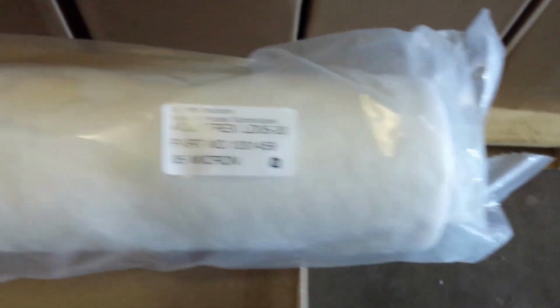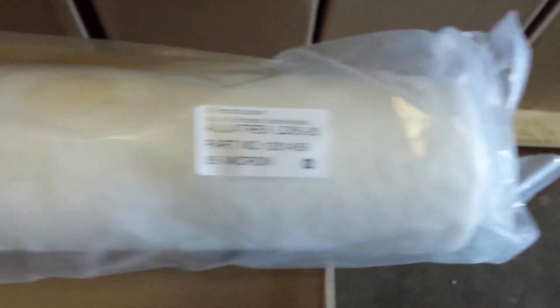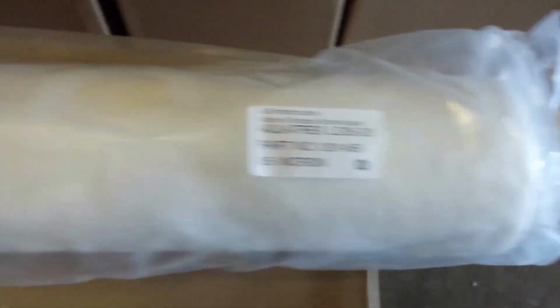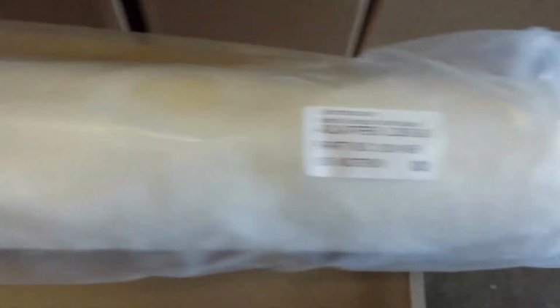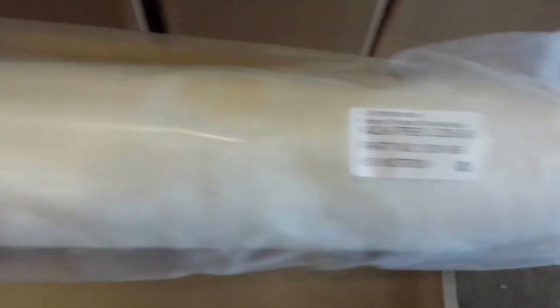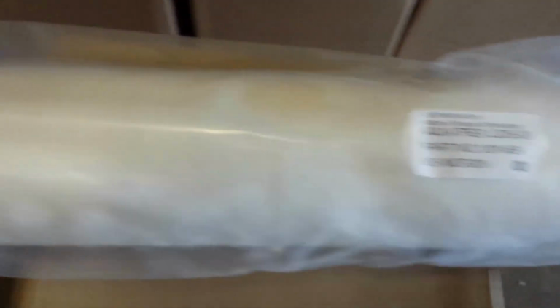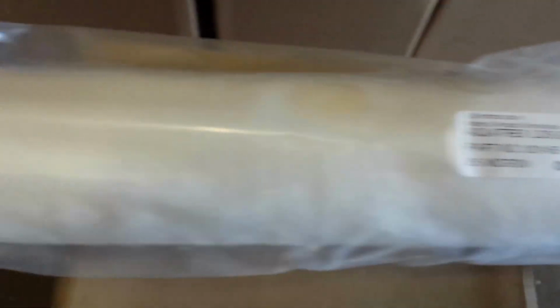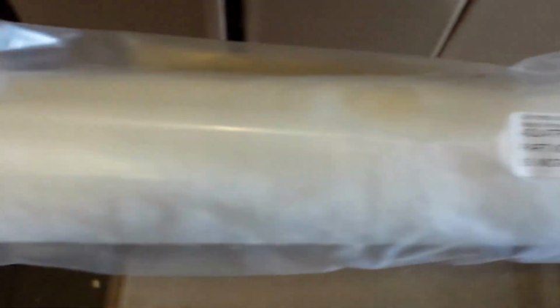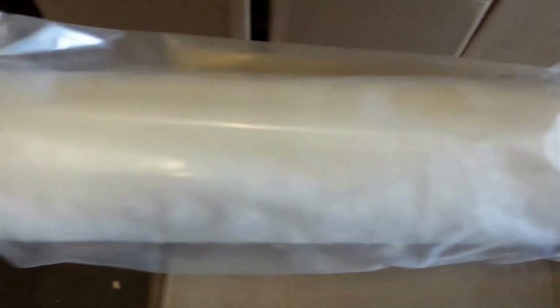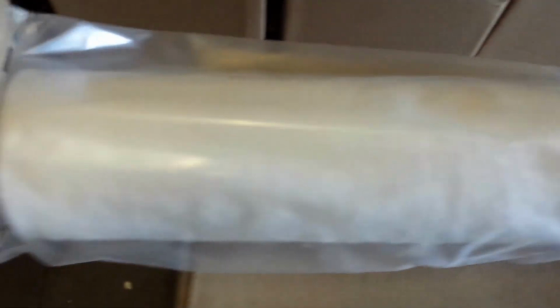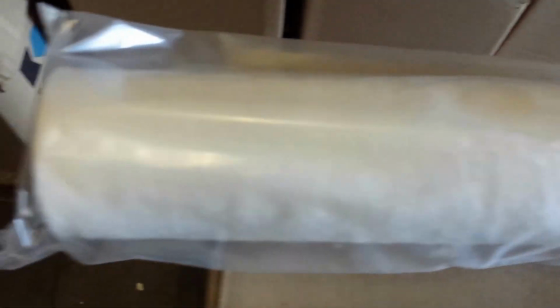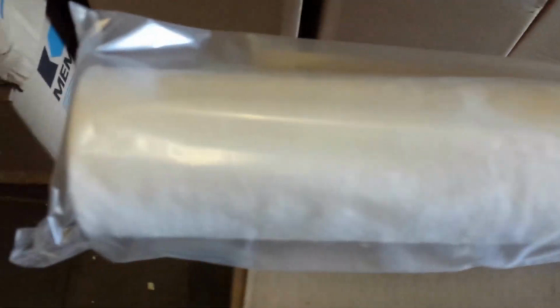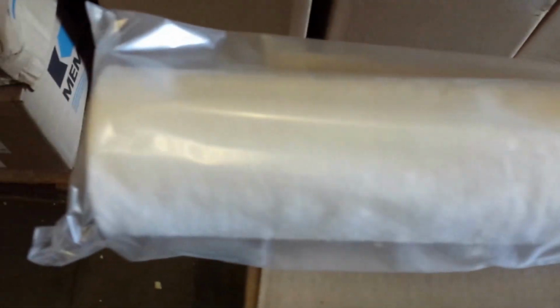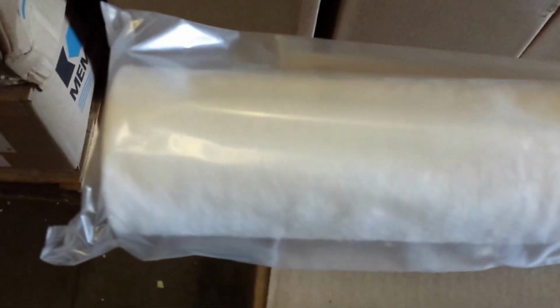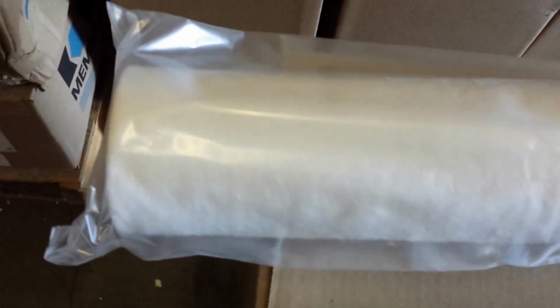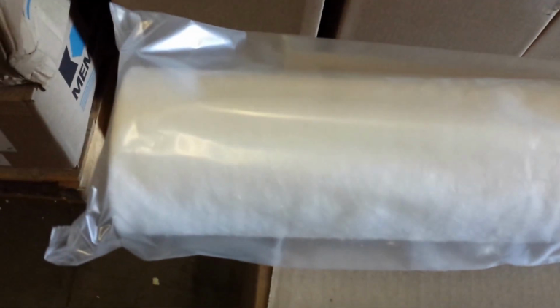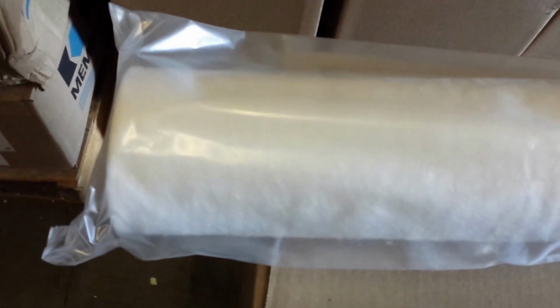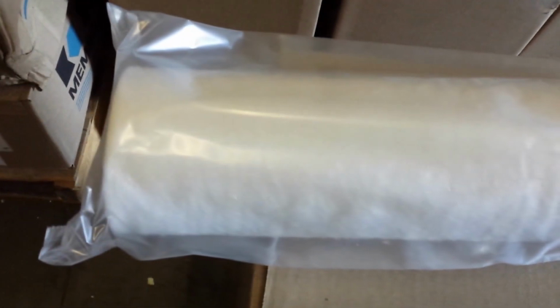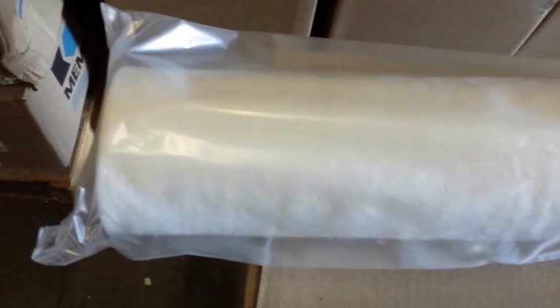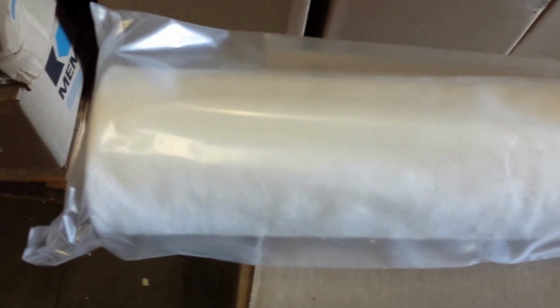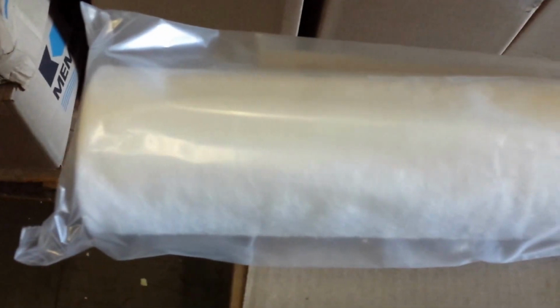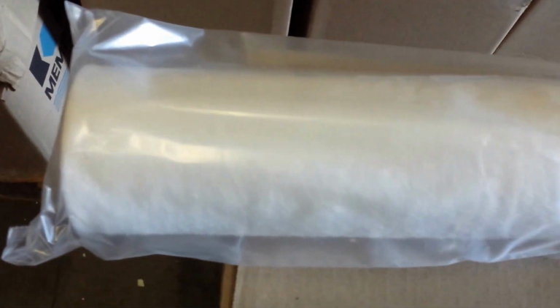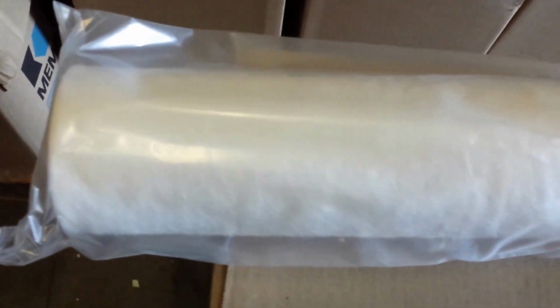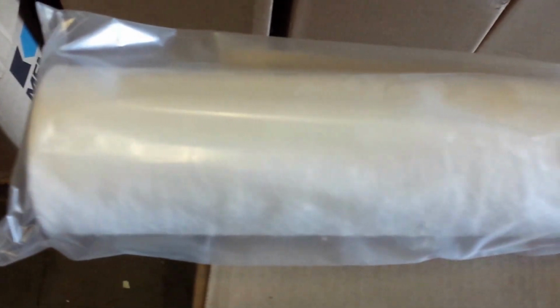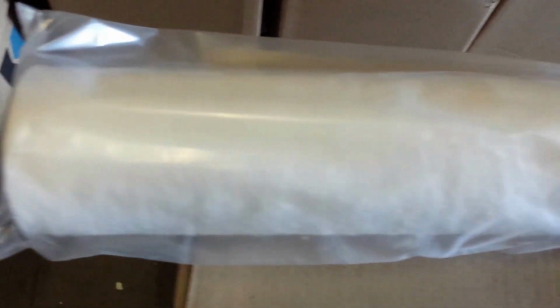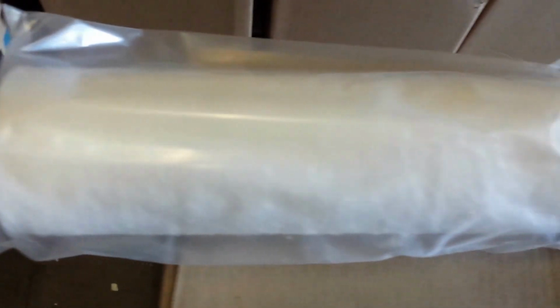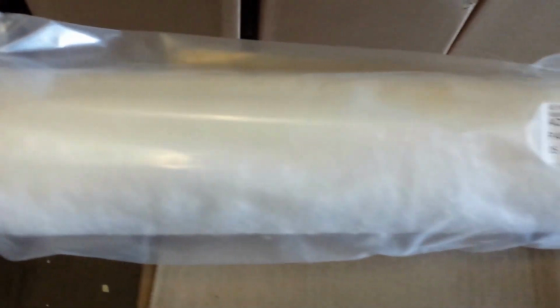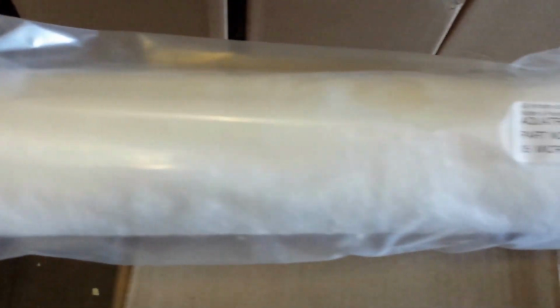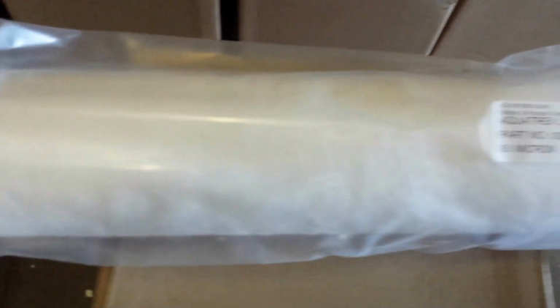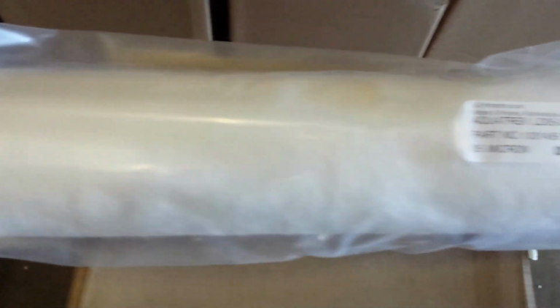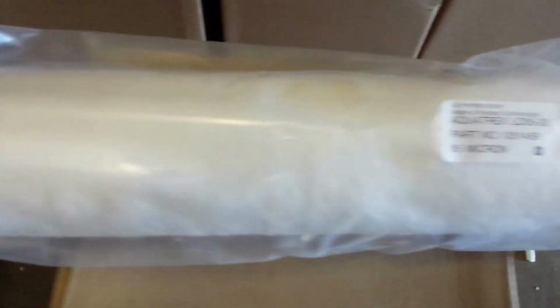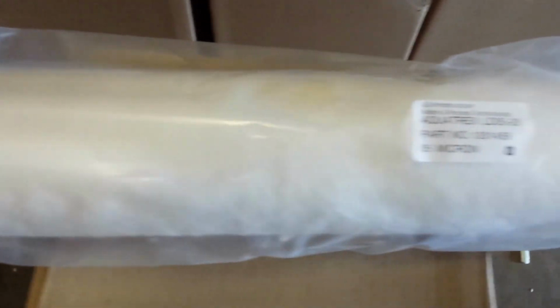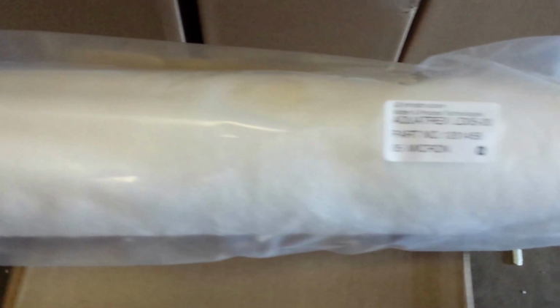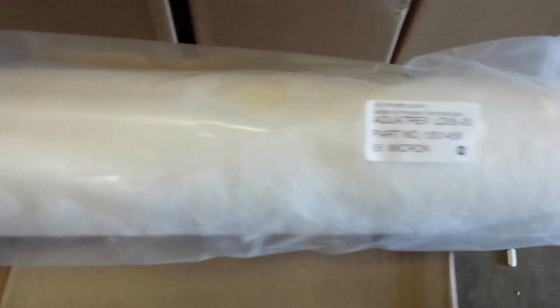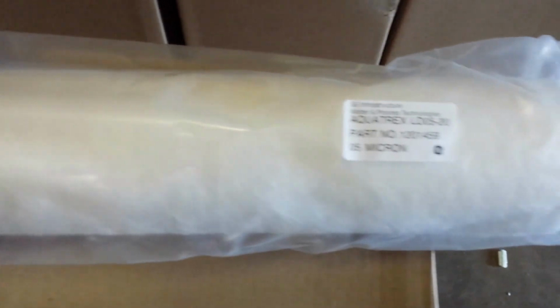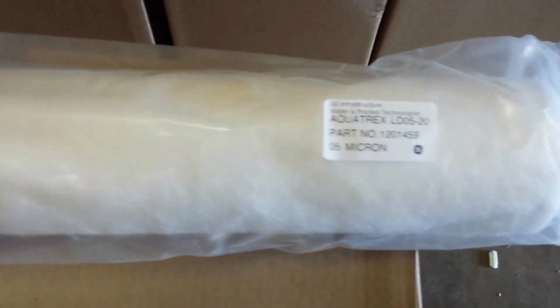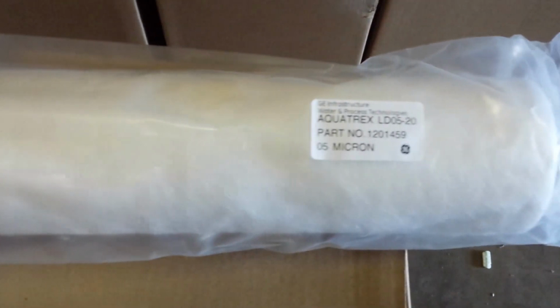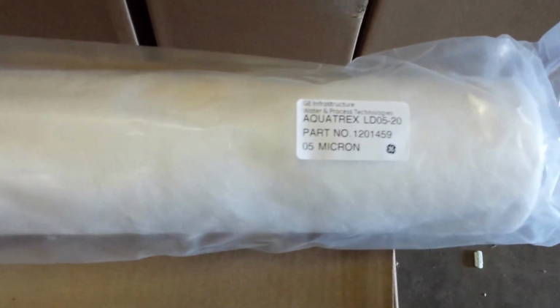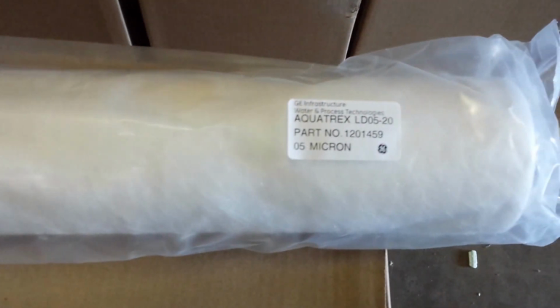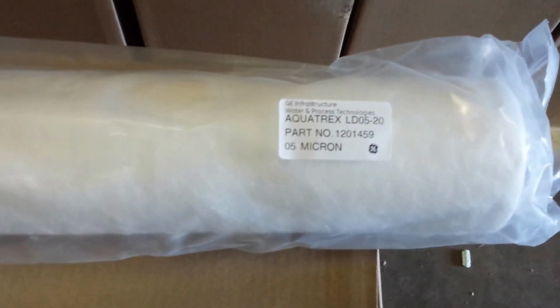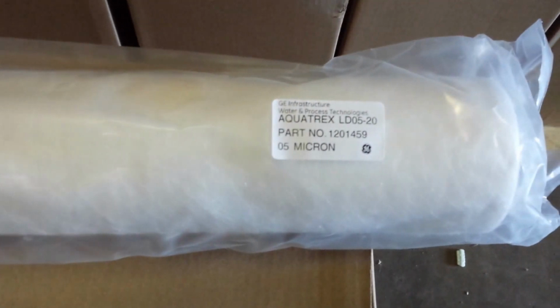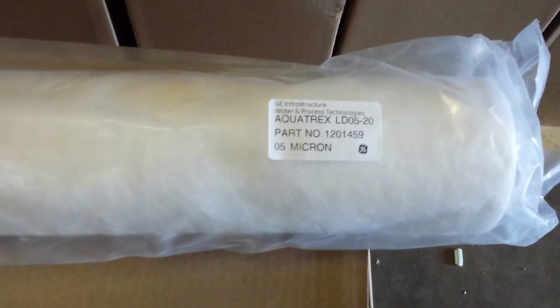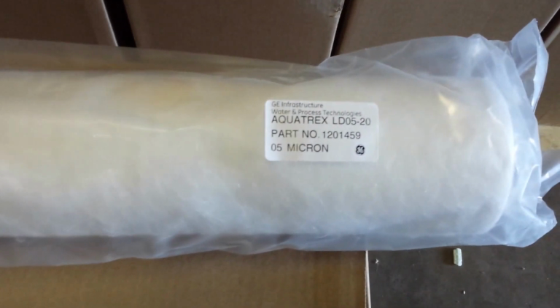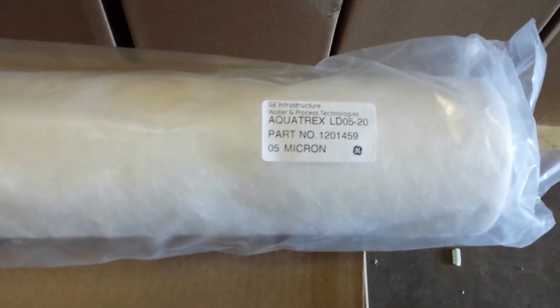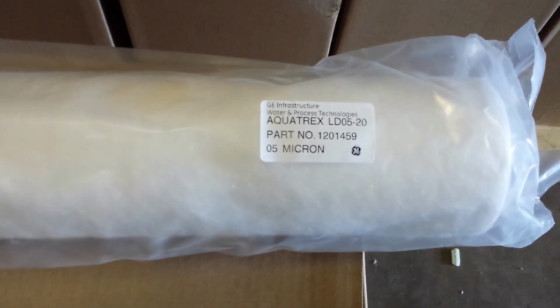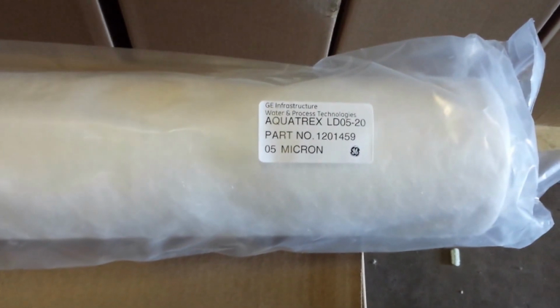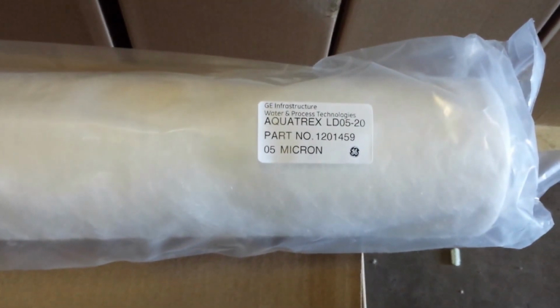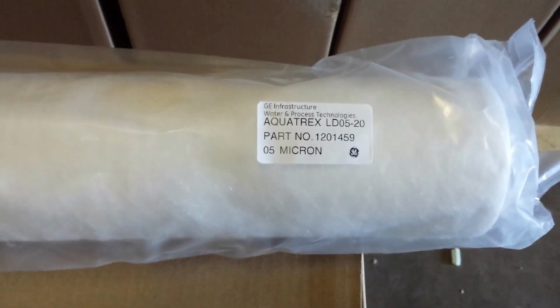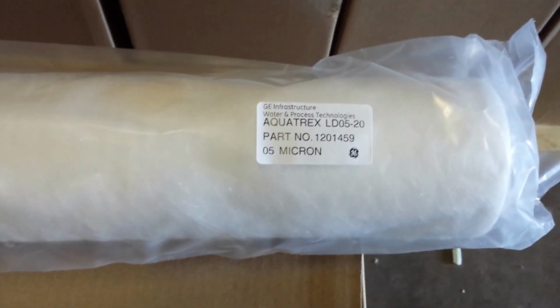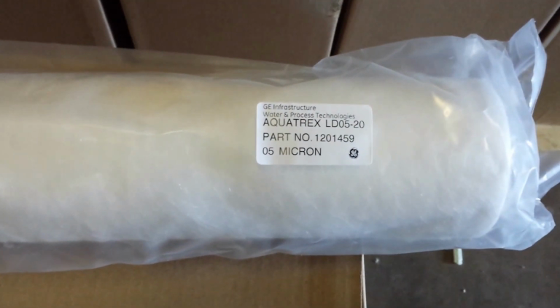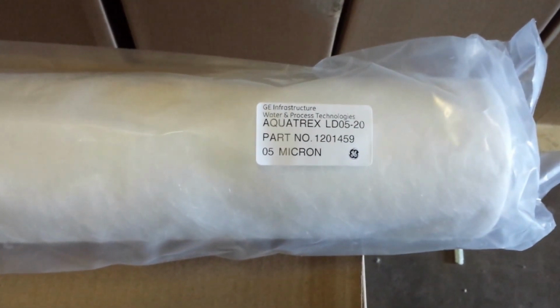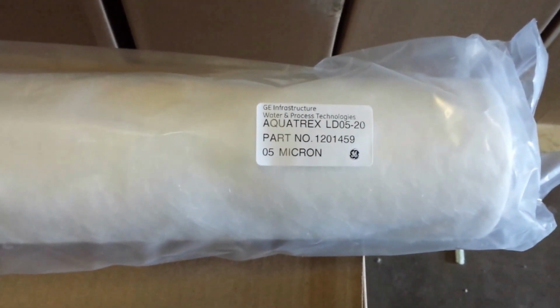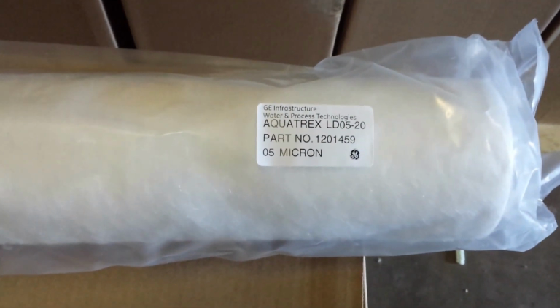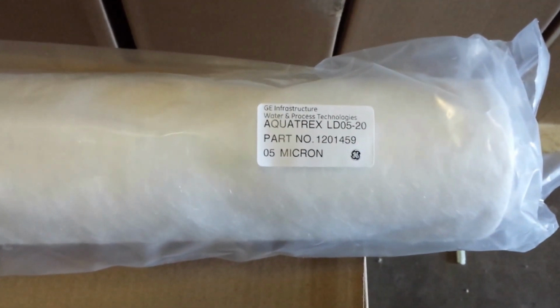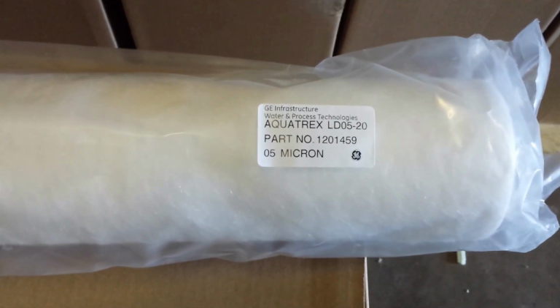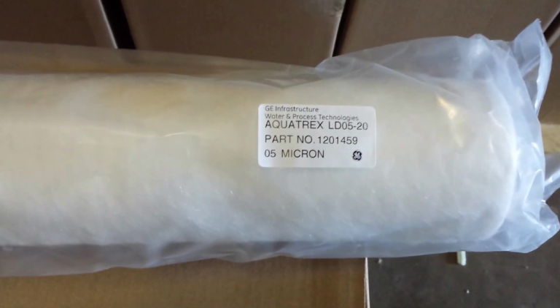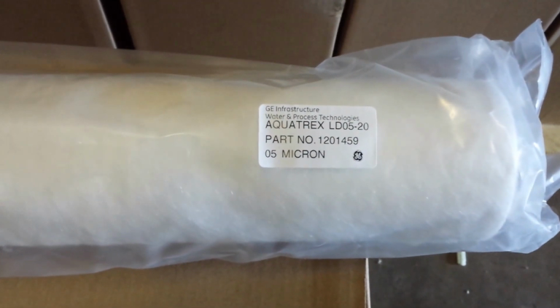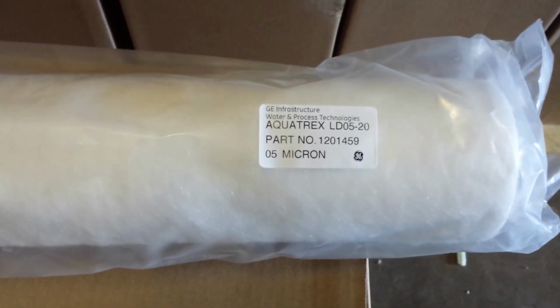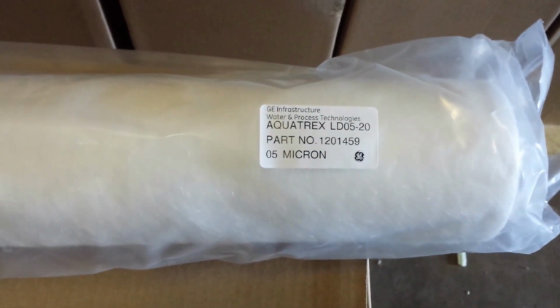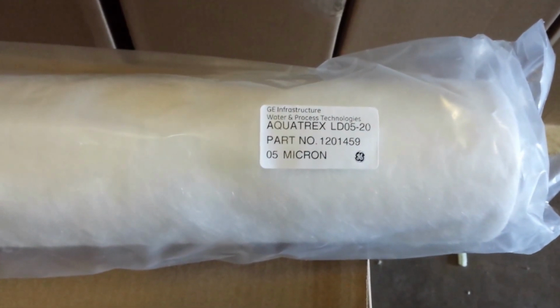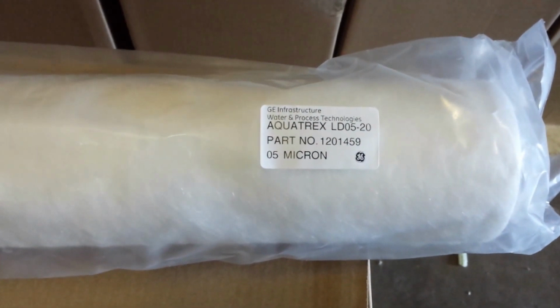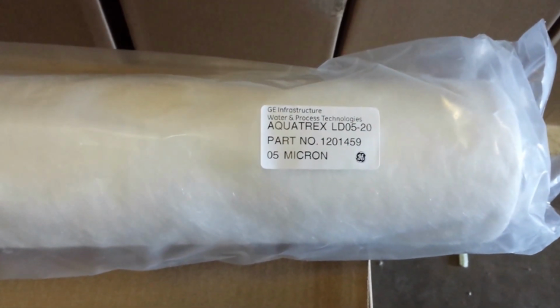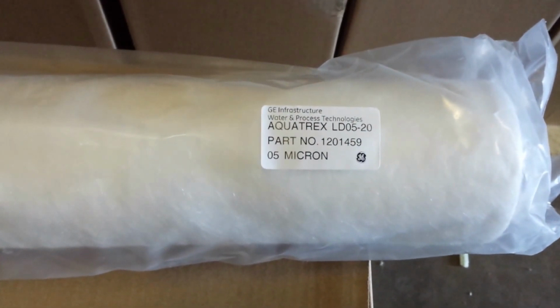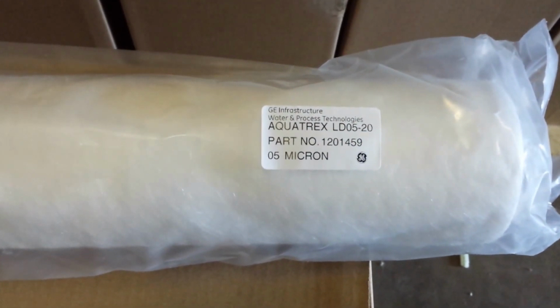And it goes into Pentec Big Blue Filter housings, among others. They come five in a box and we stock many cases.